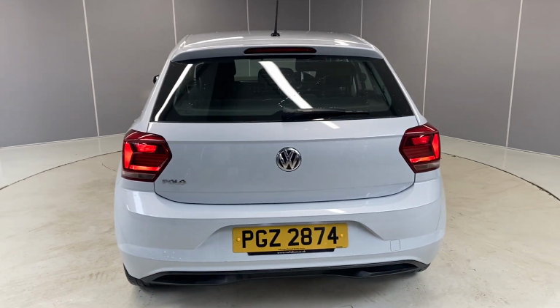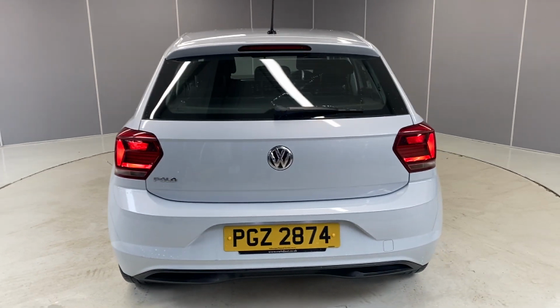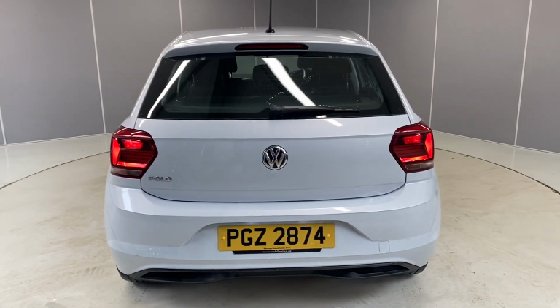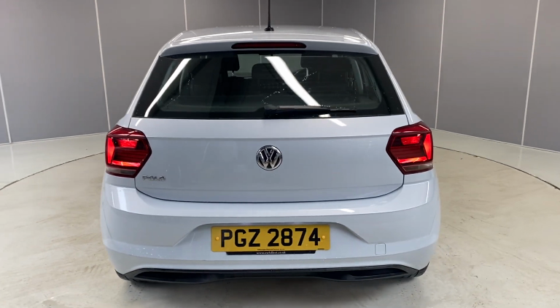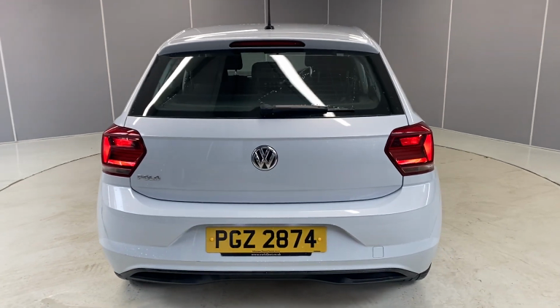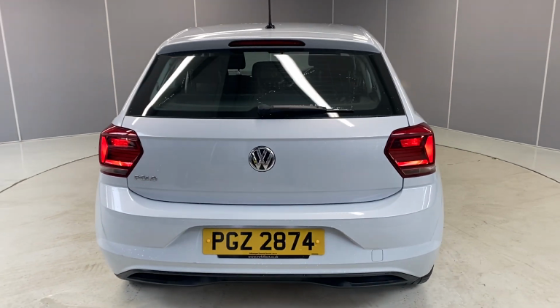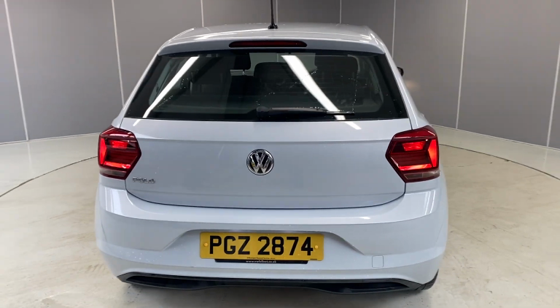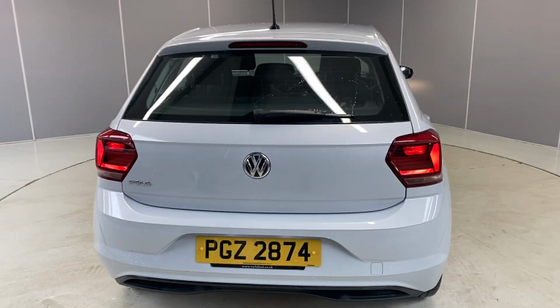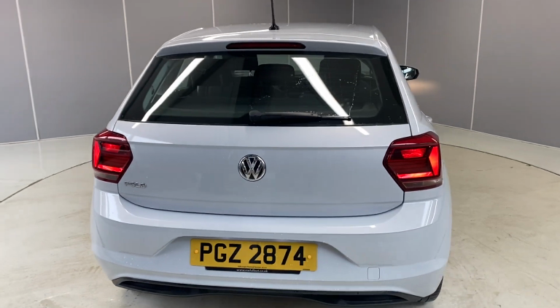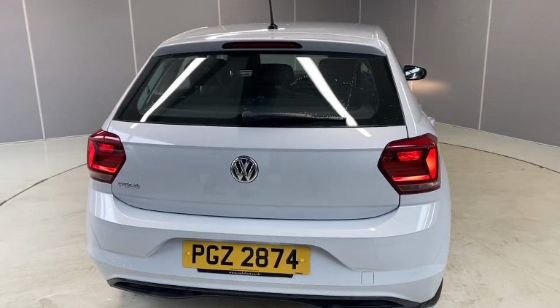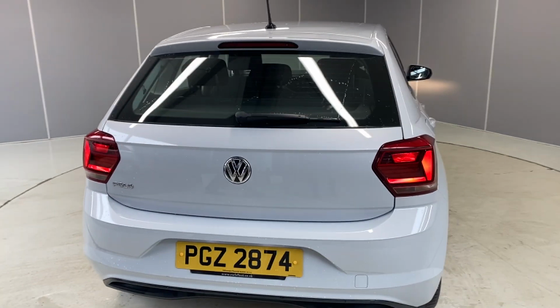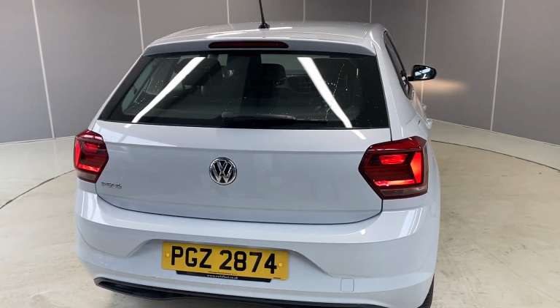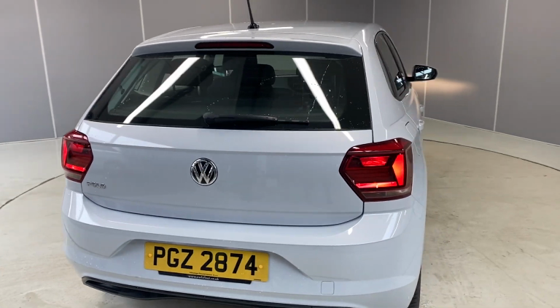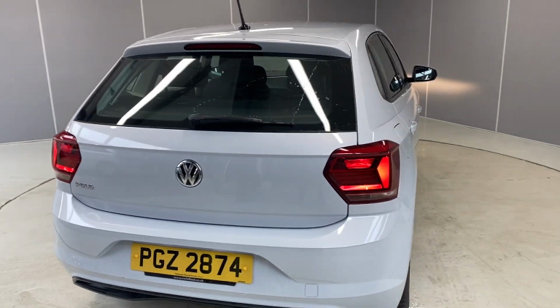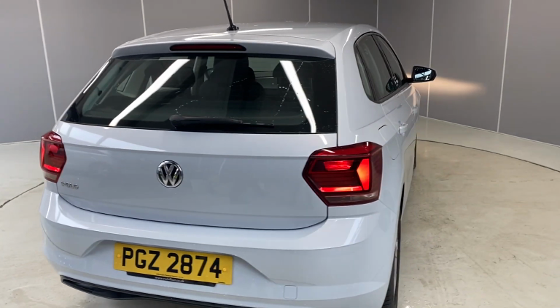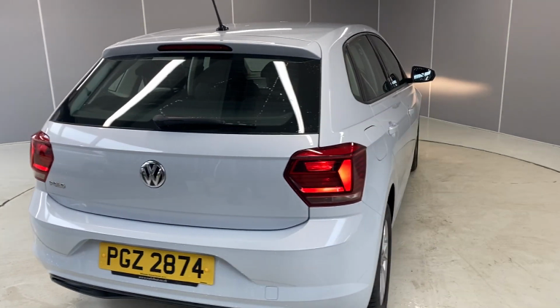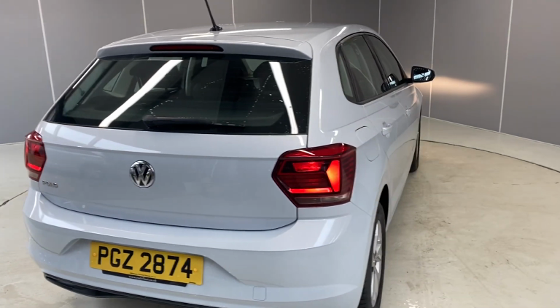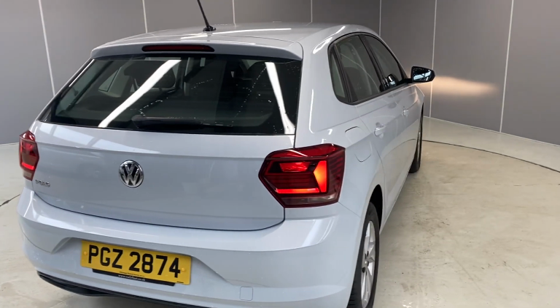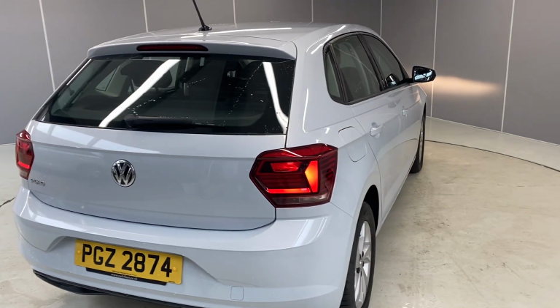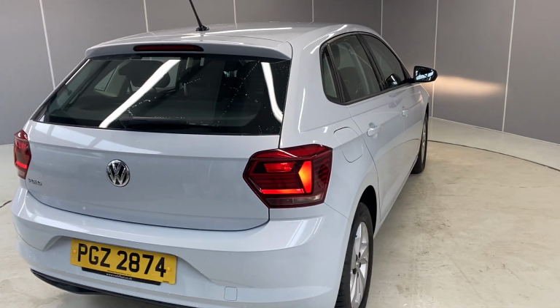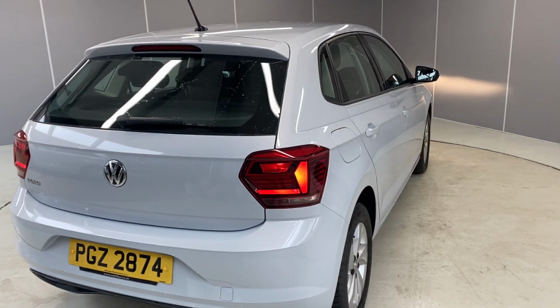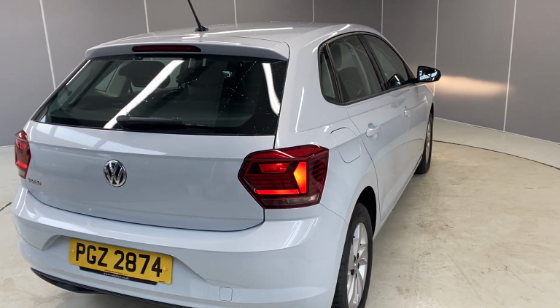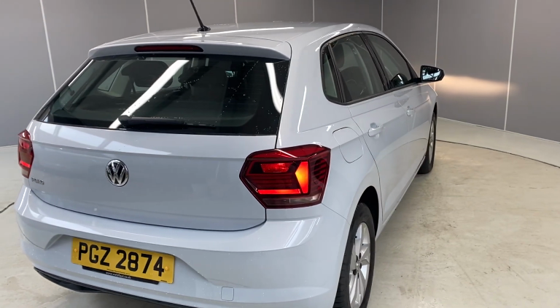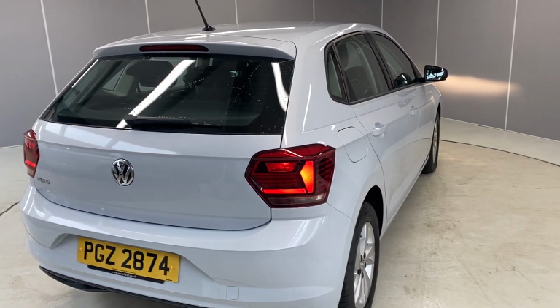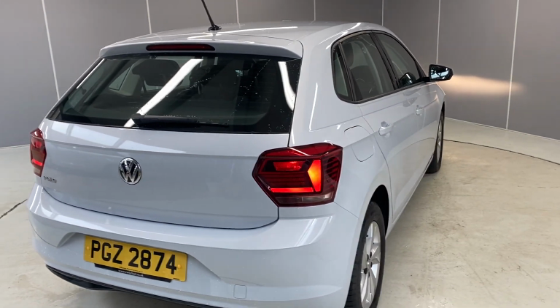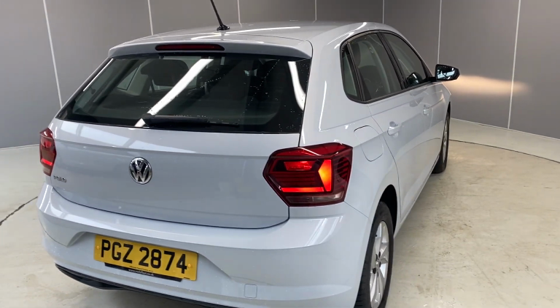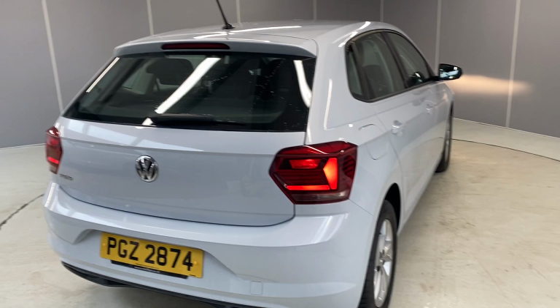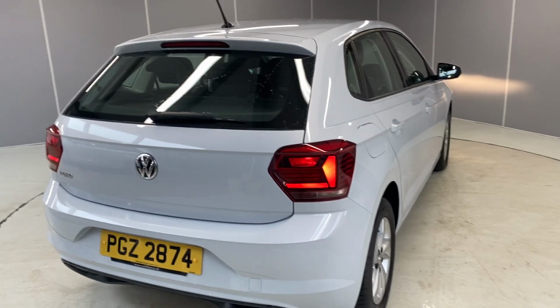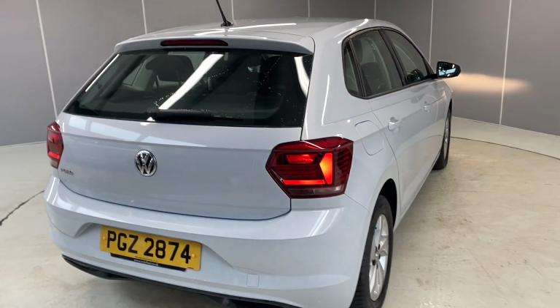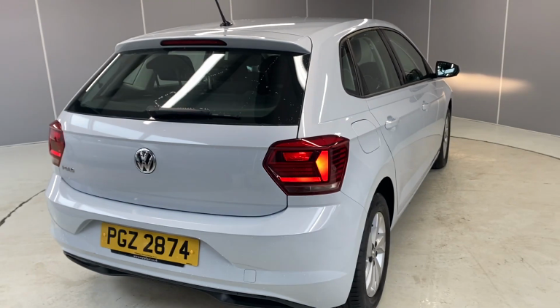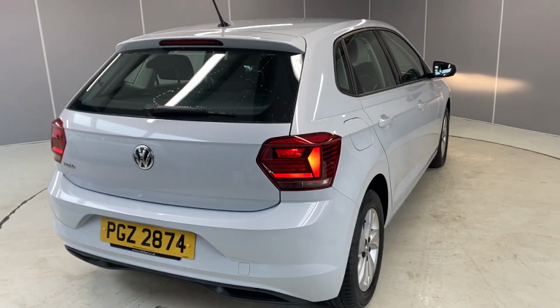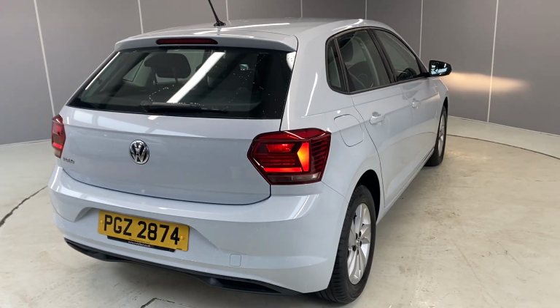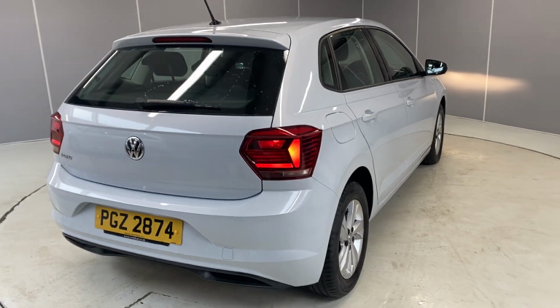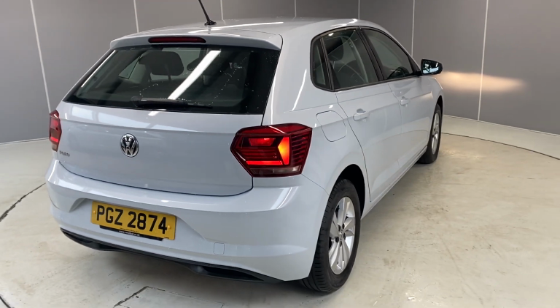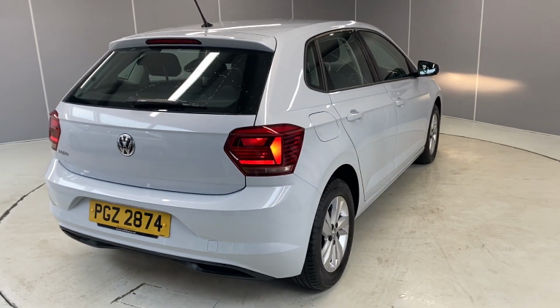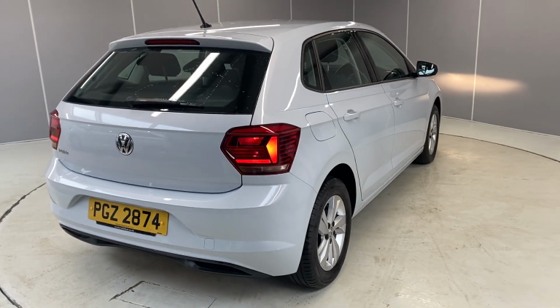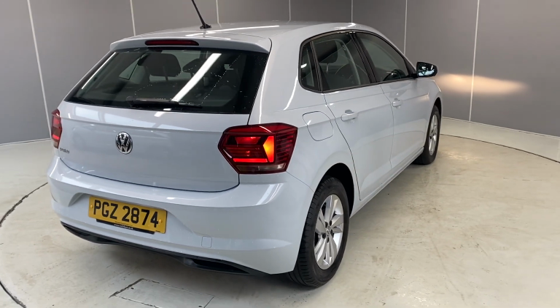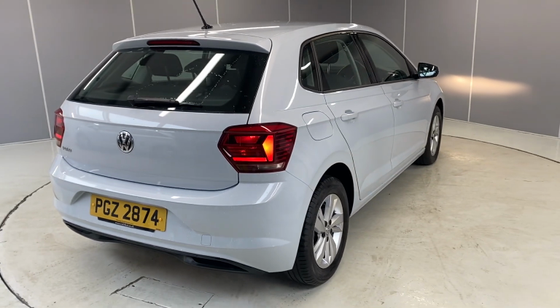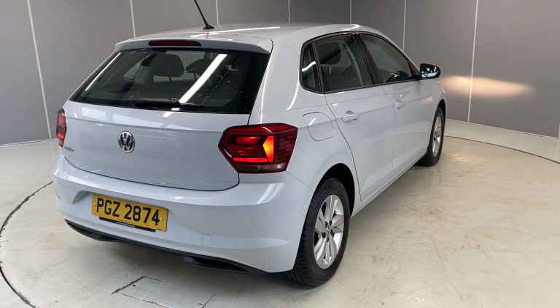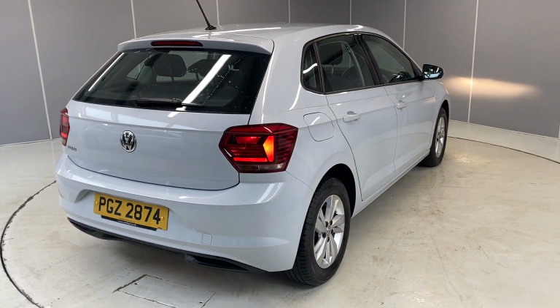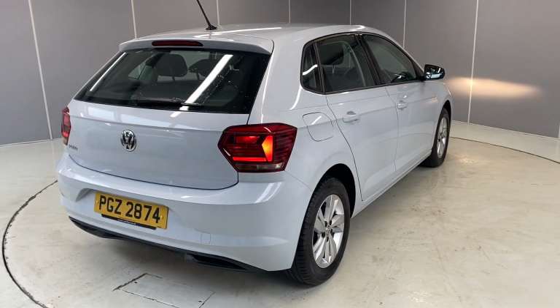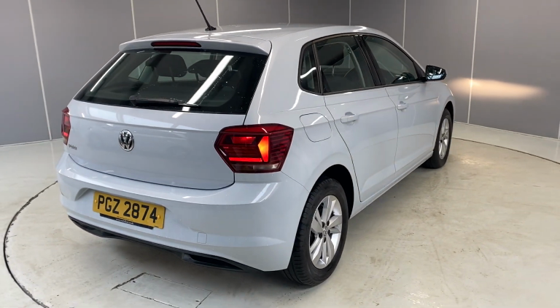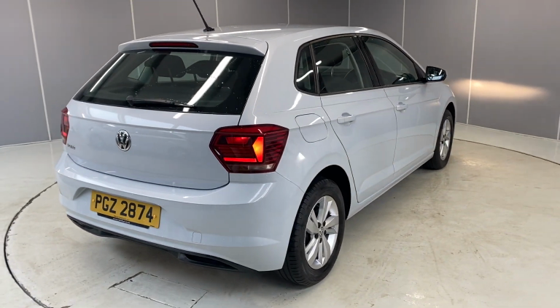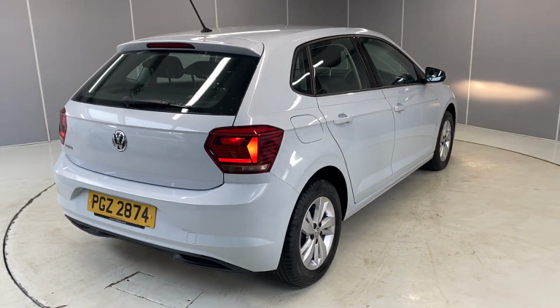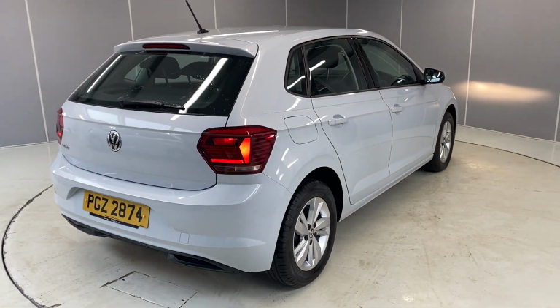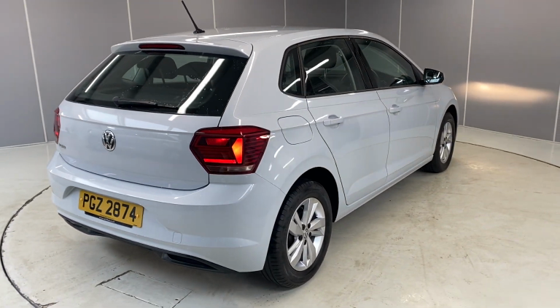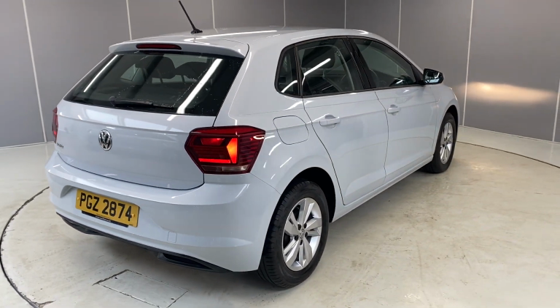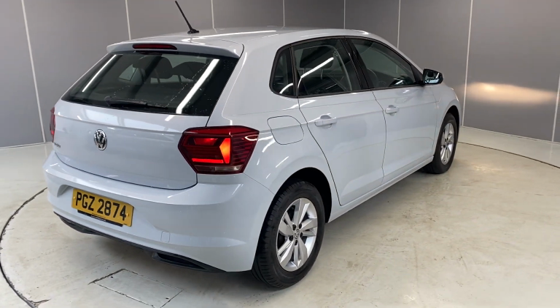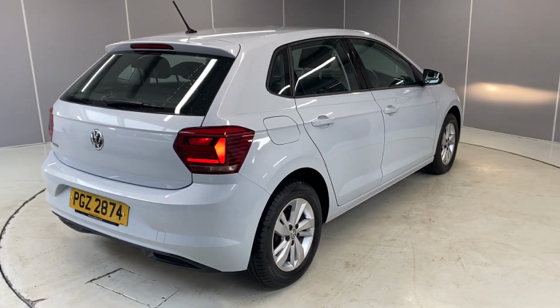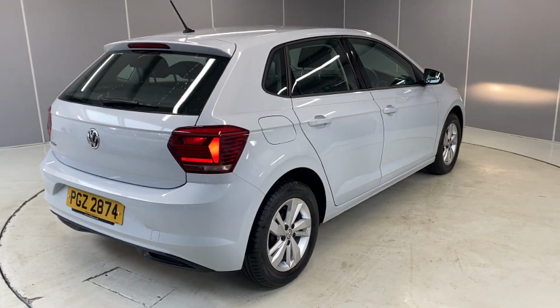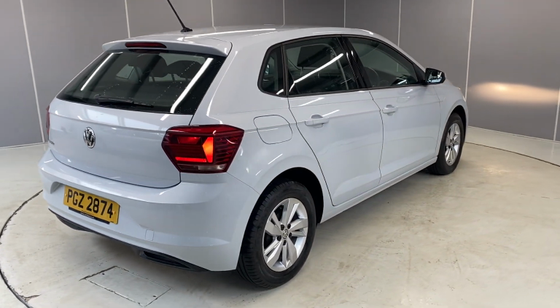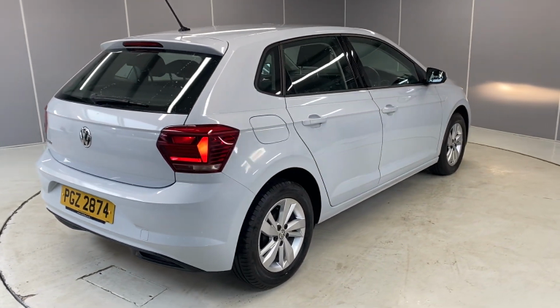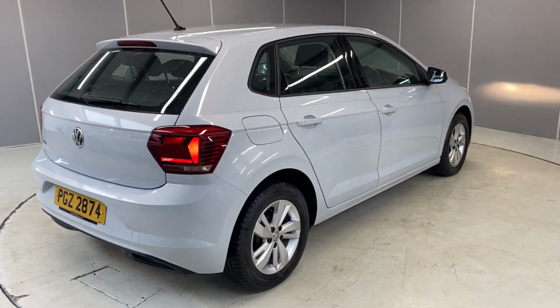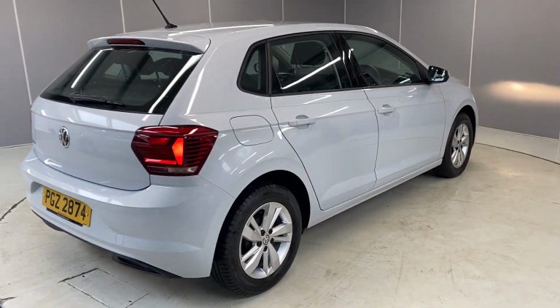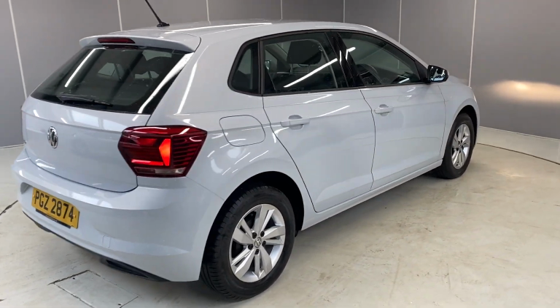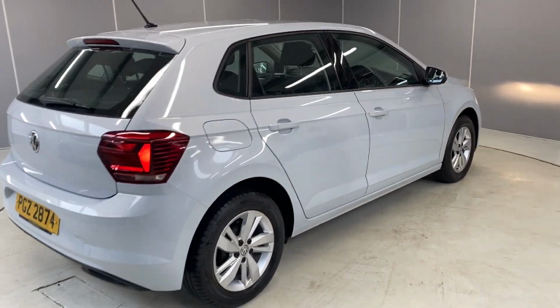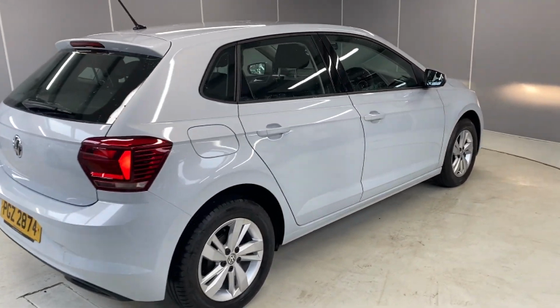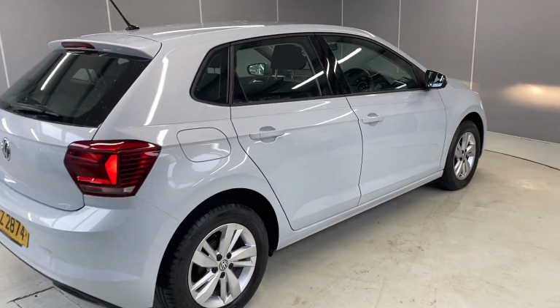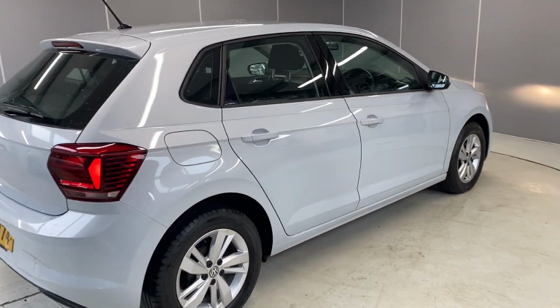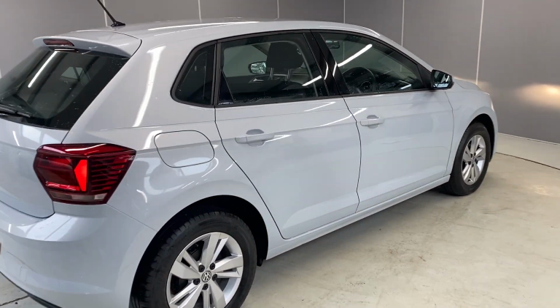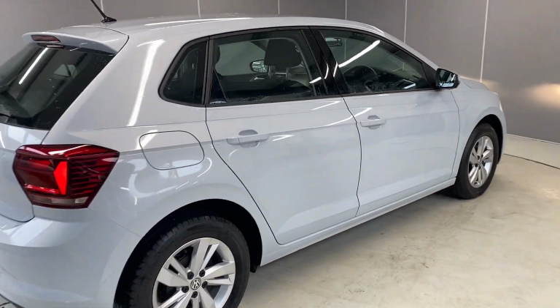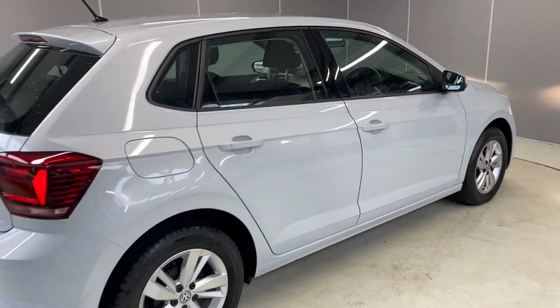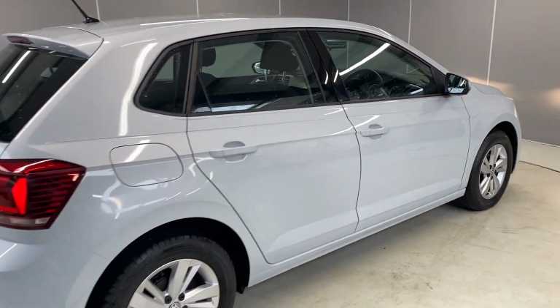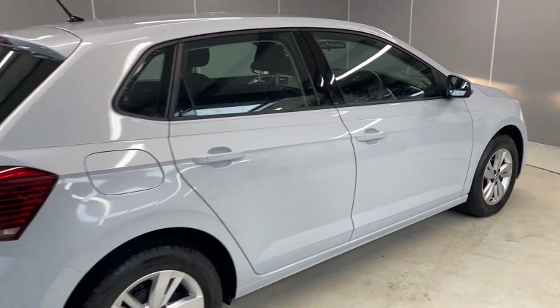We've got LED tail lamps on here as well. Let's take this through to the interior.